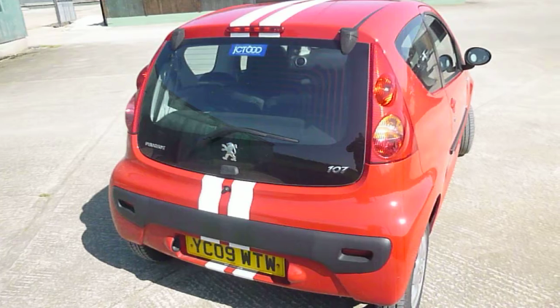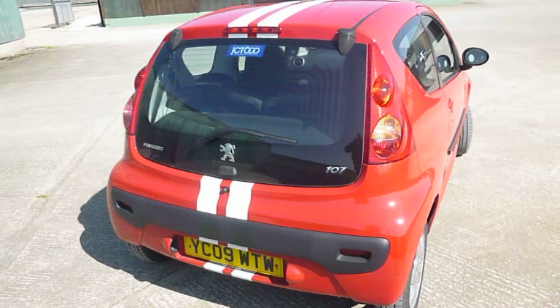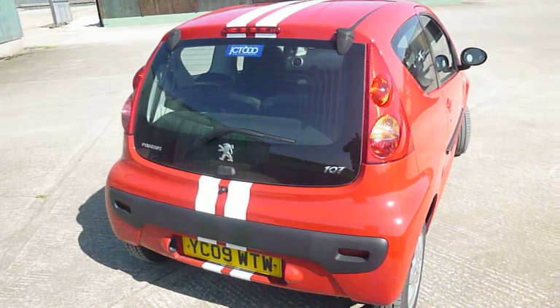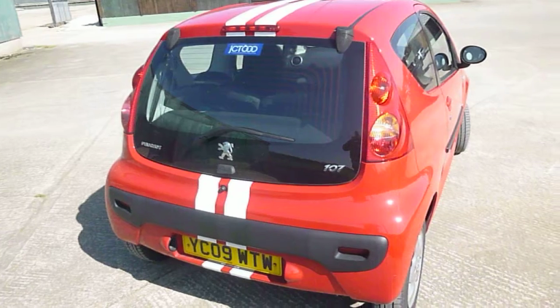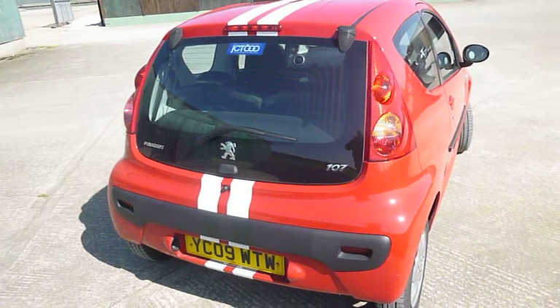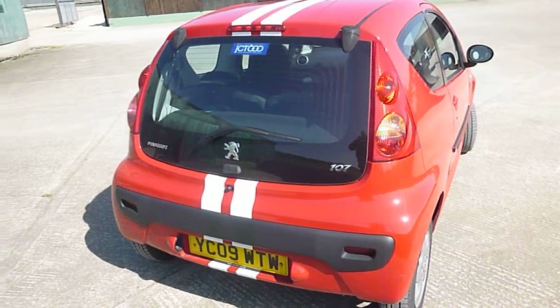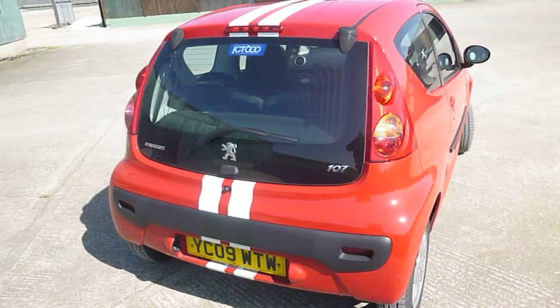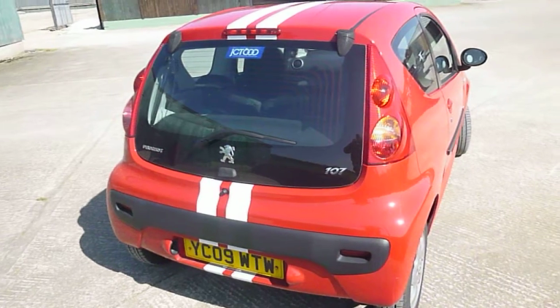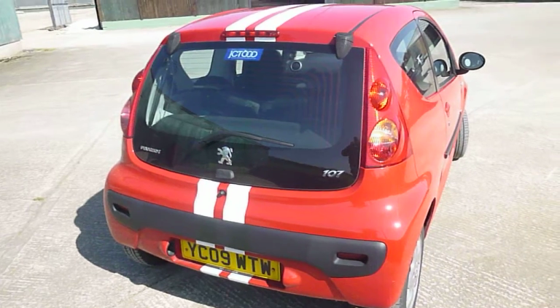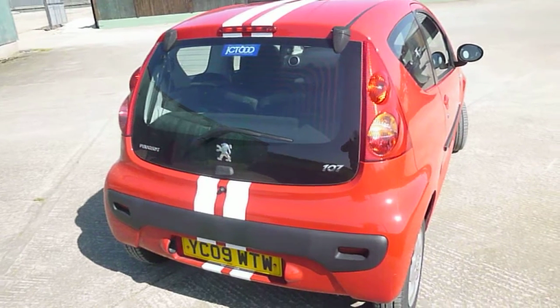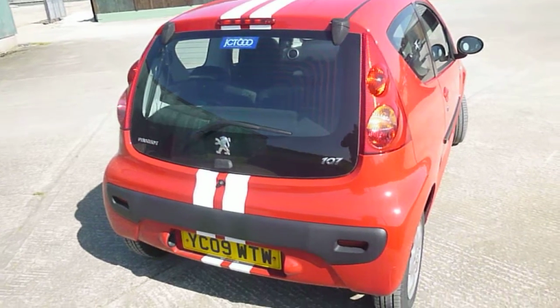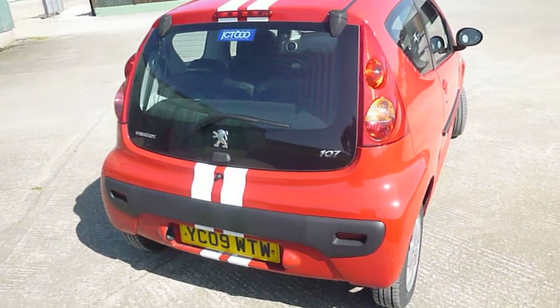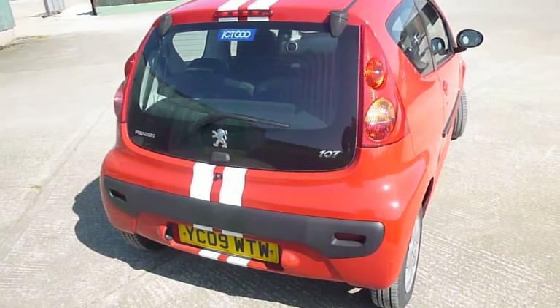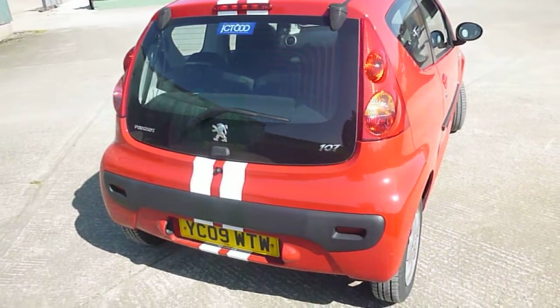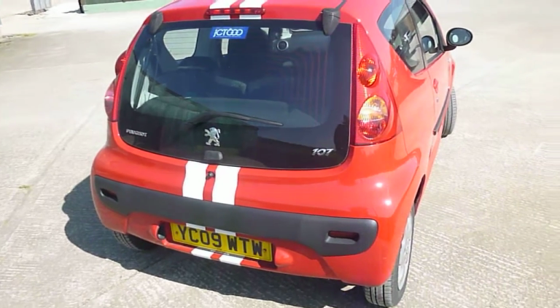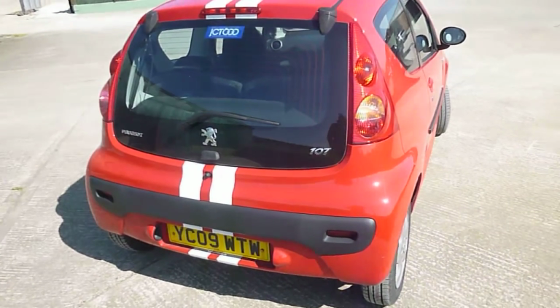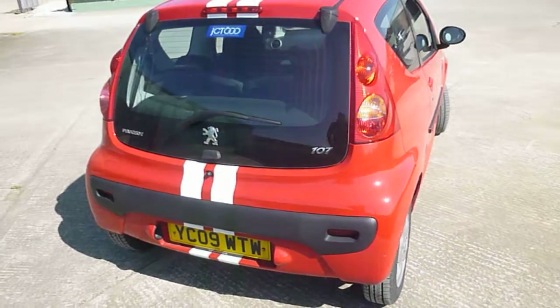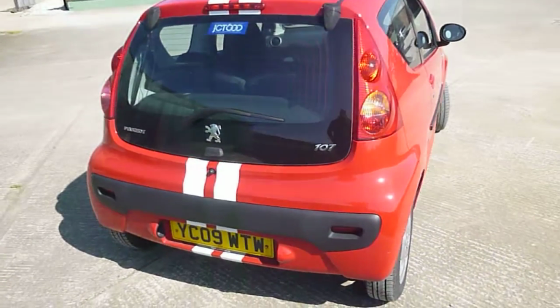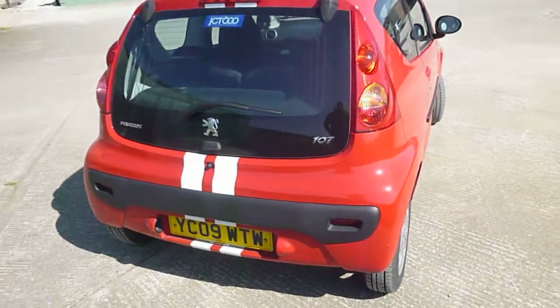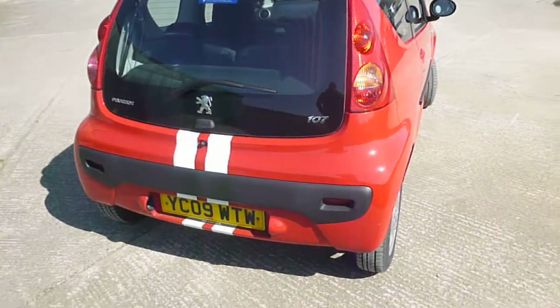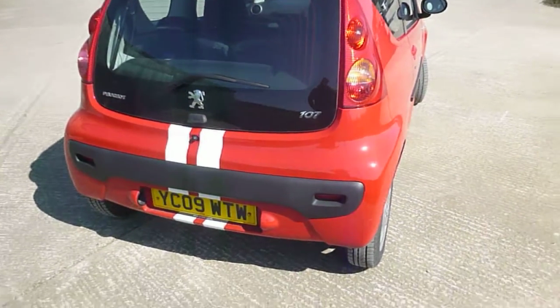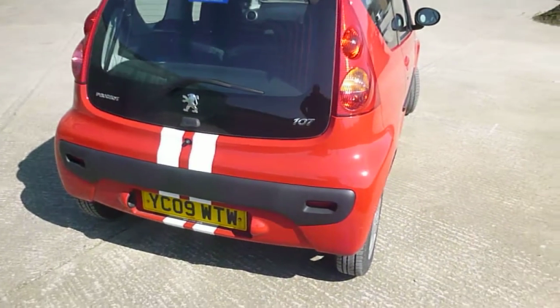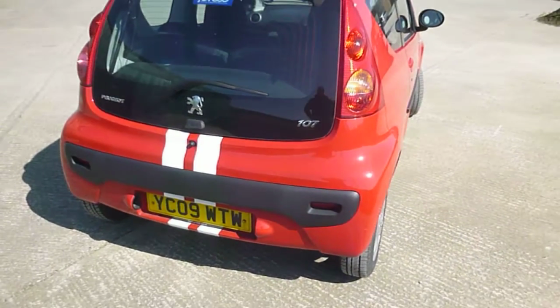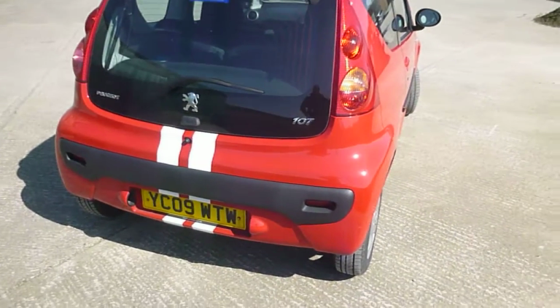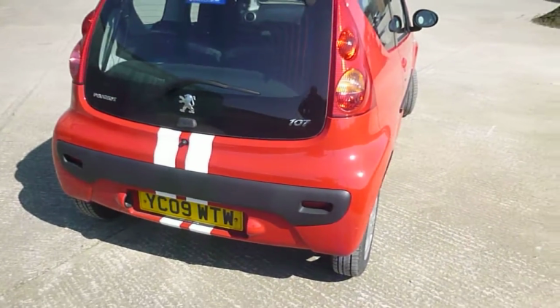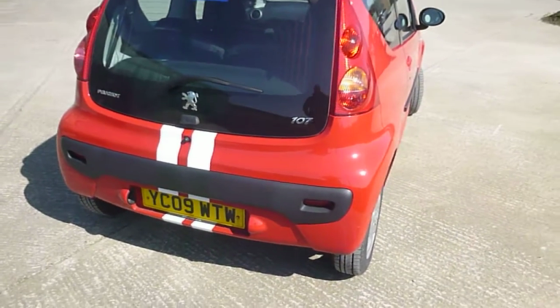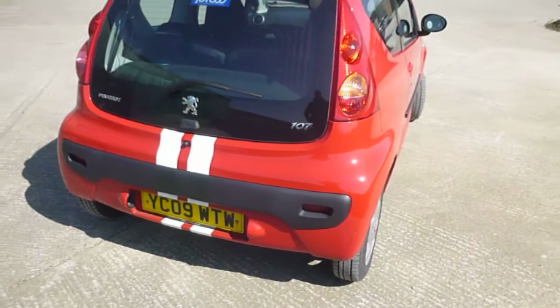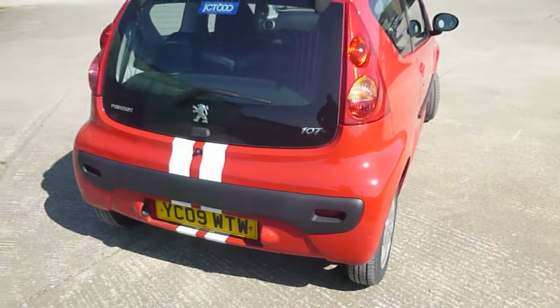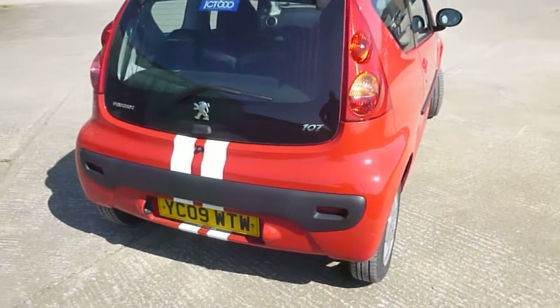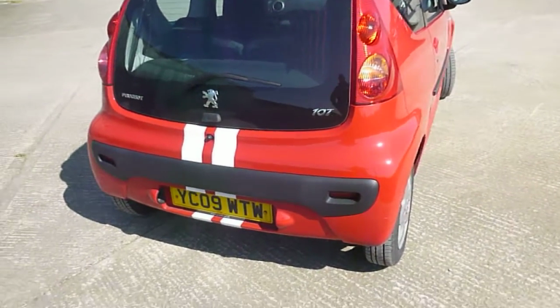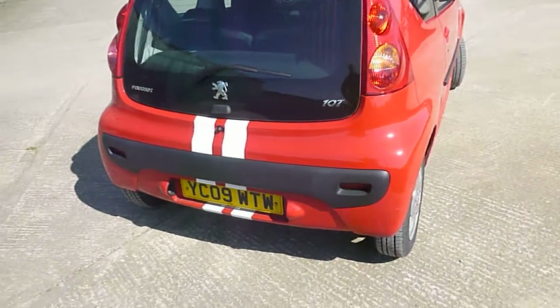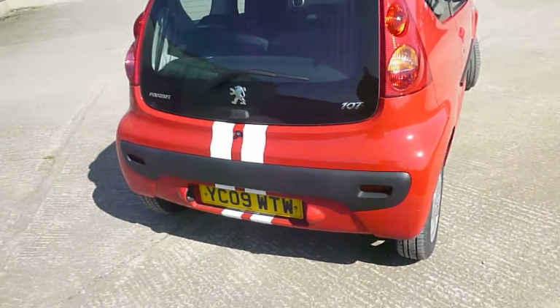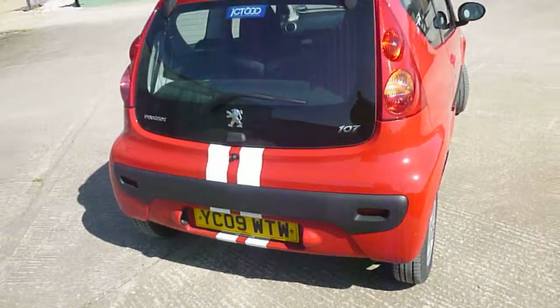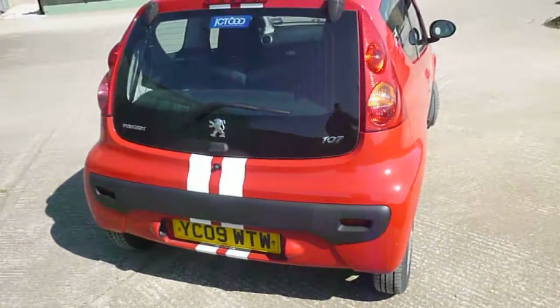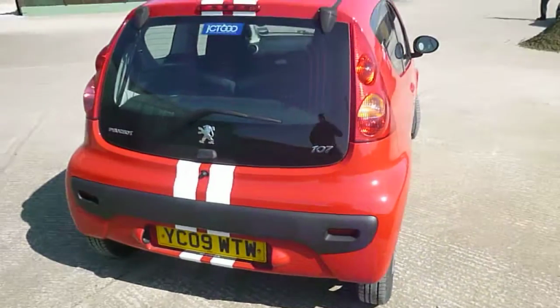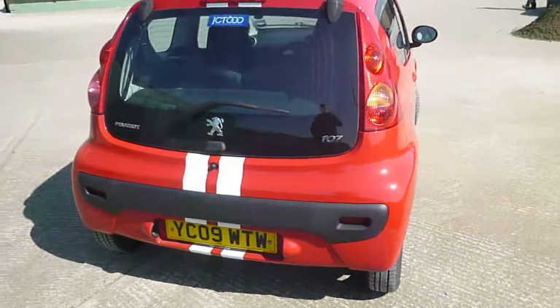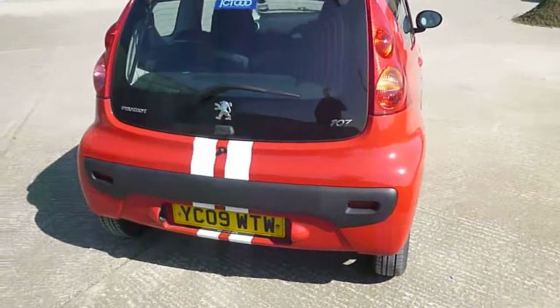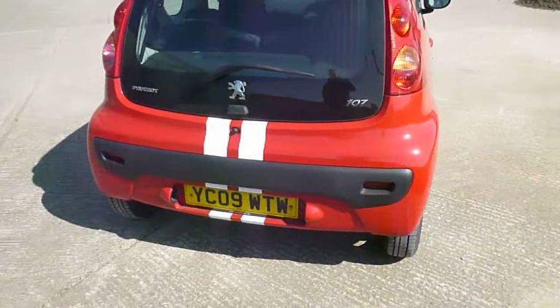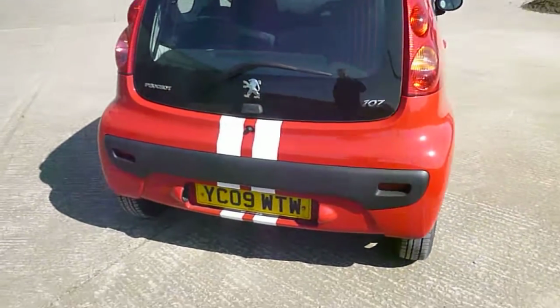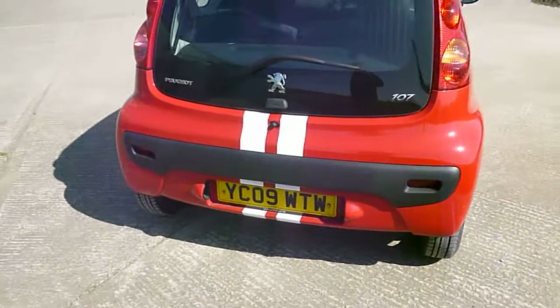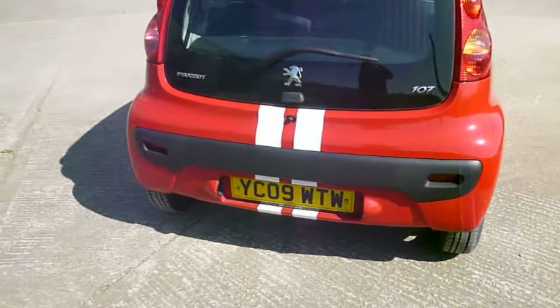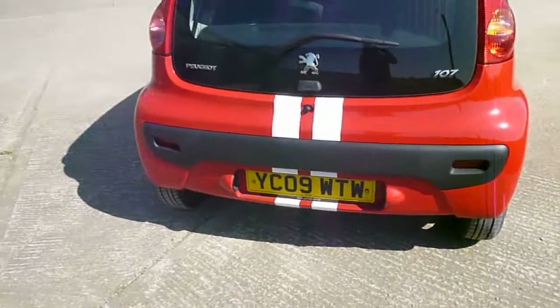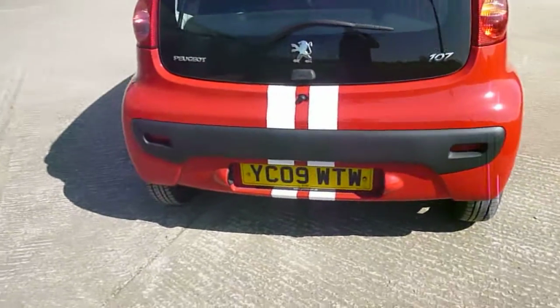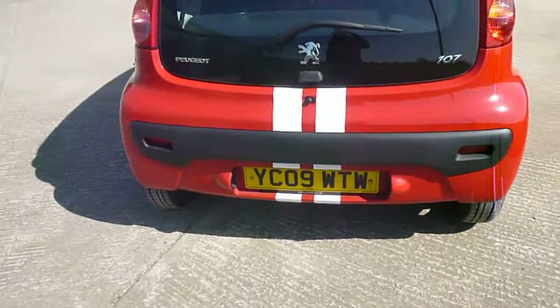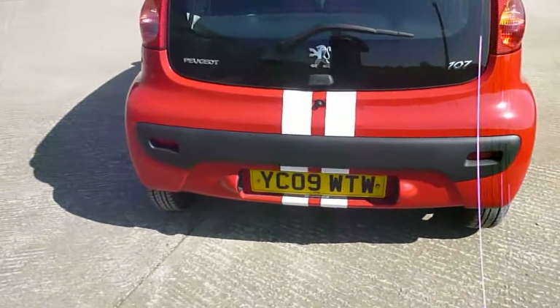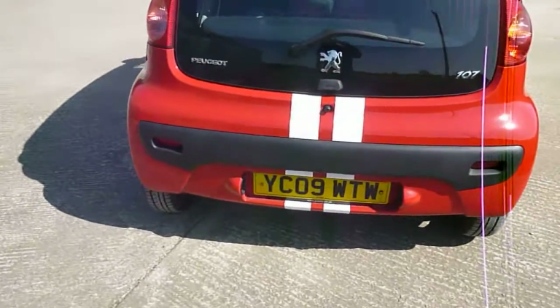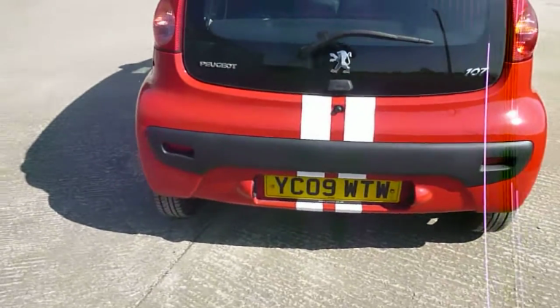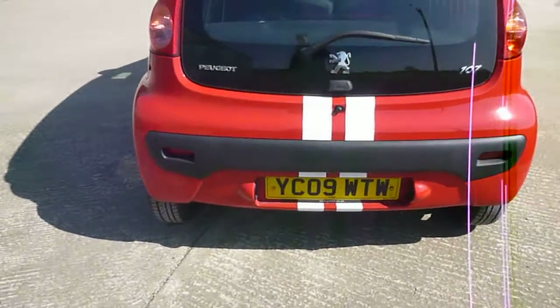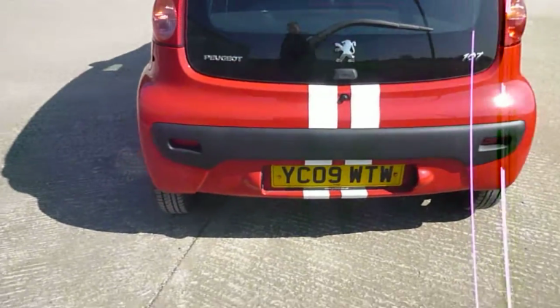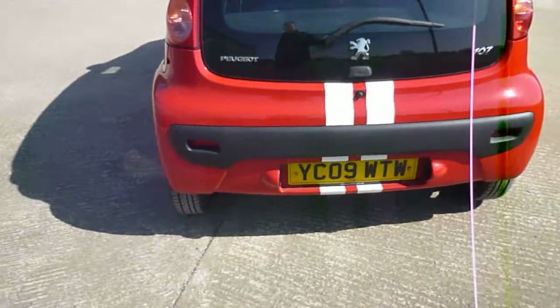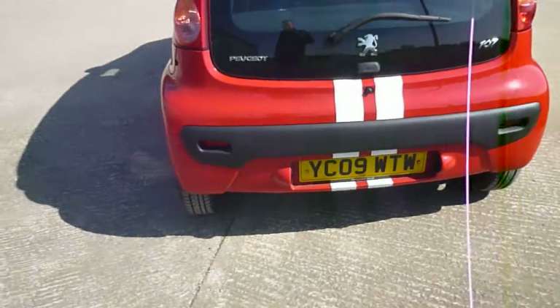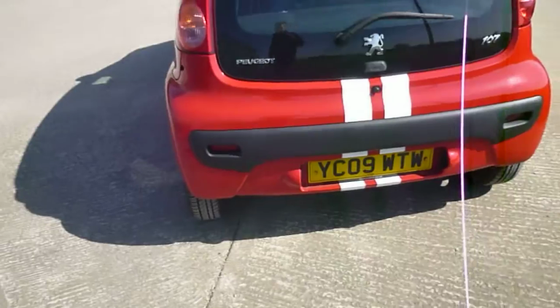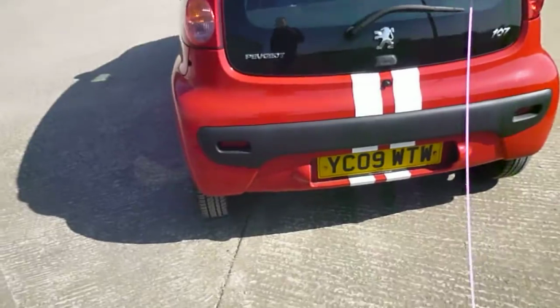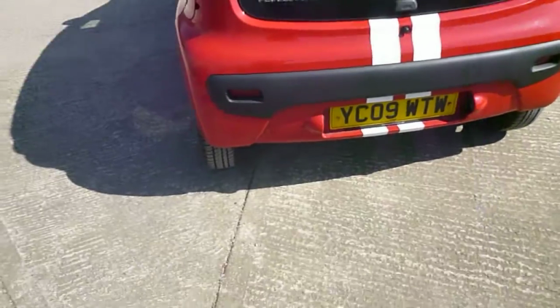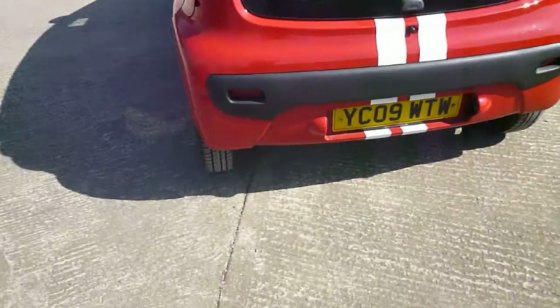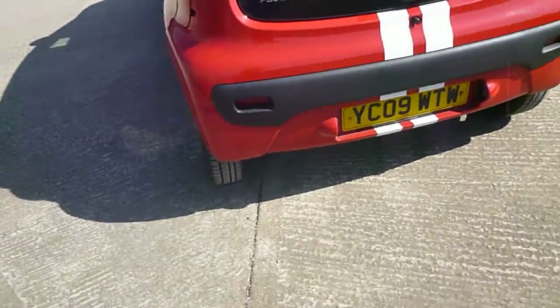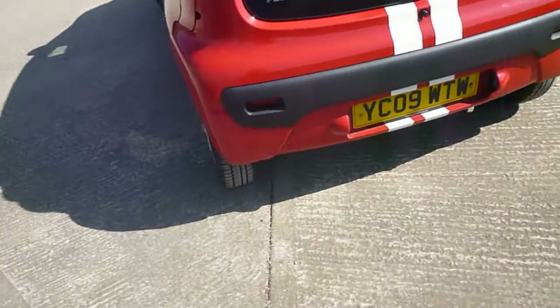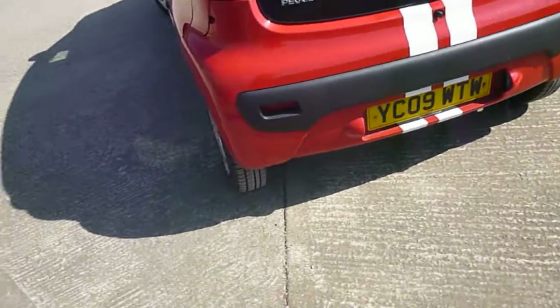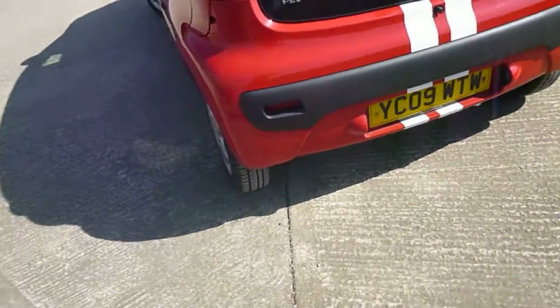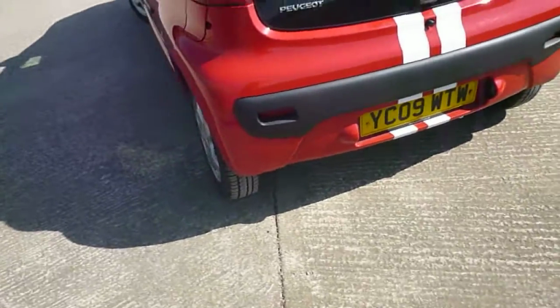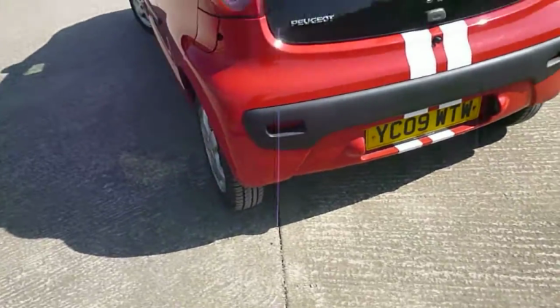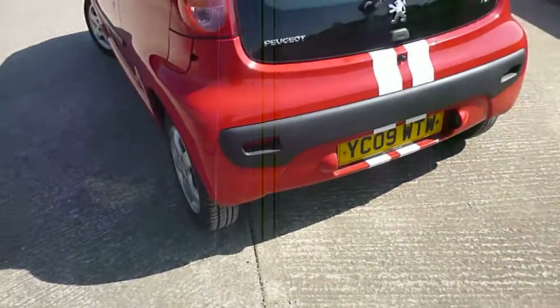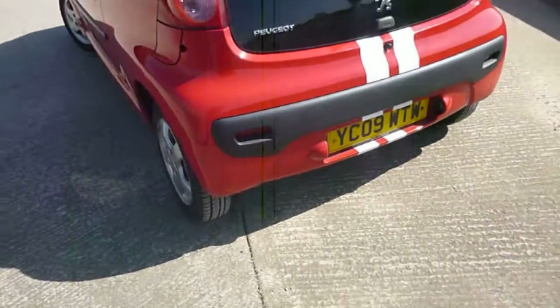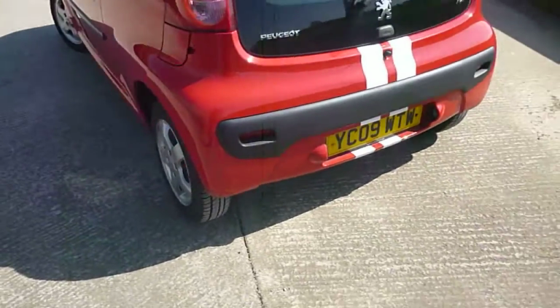Hello, it's Nick at Mercedes-Benz Harrogate. We have a Peugeot 107. We'll have a walk around the car. It's quite a tidy car this.